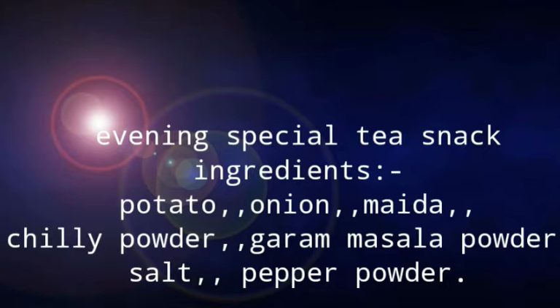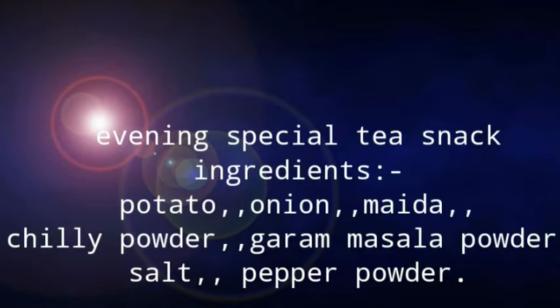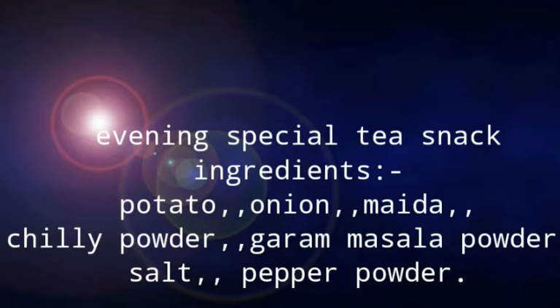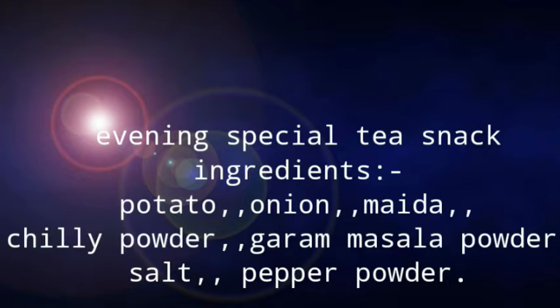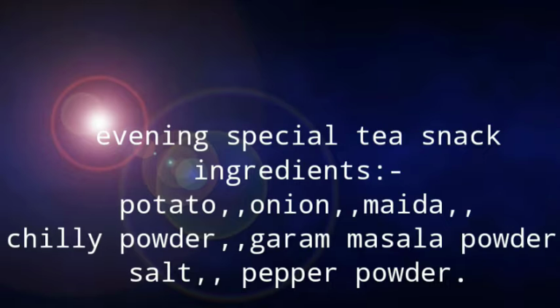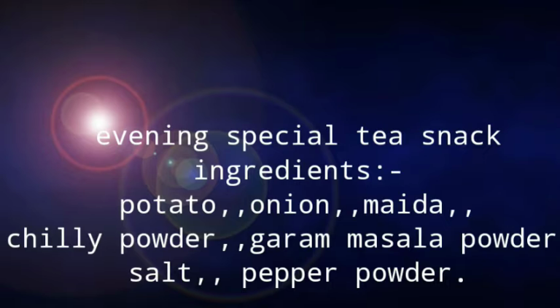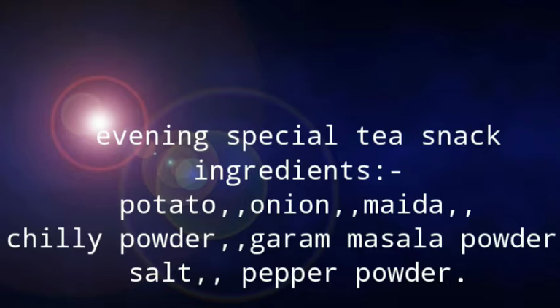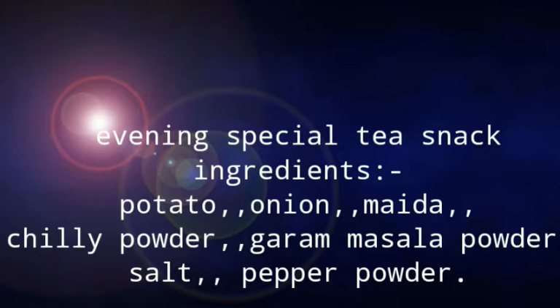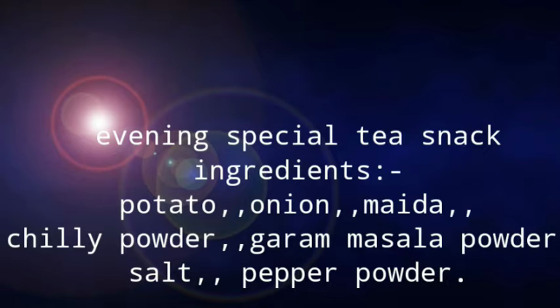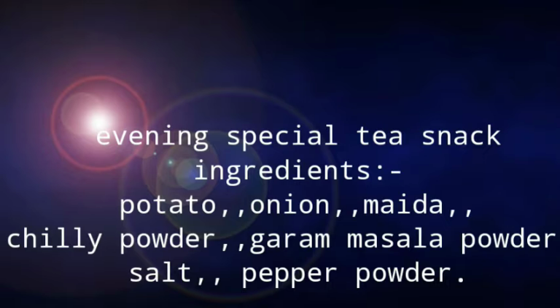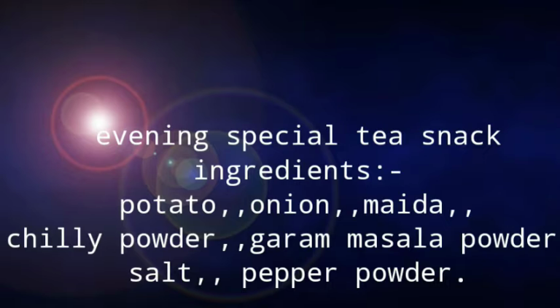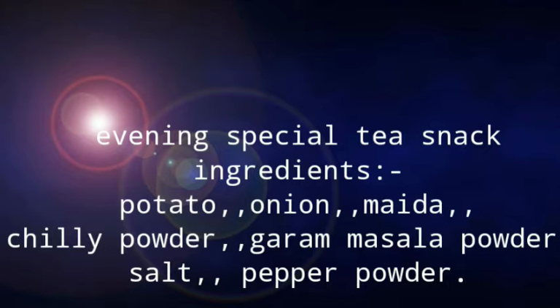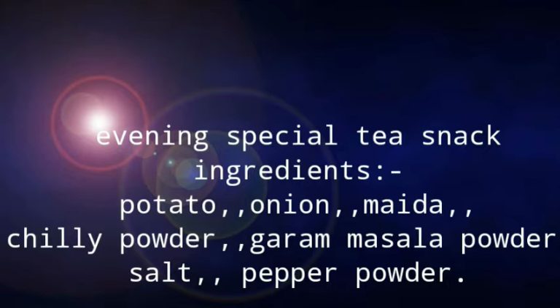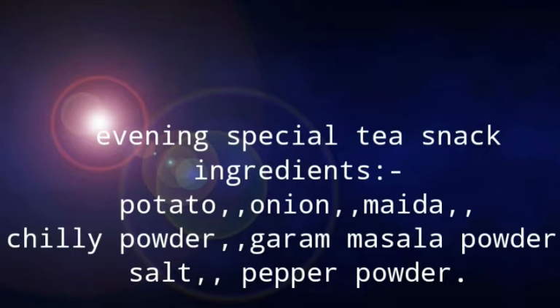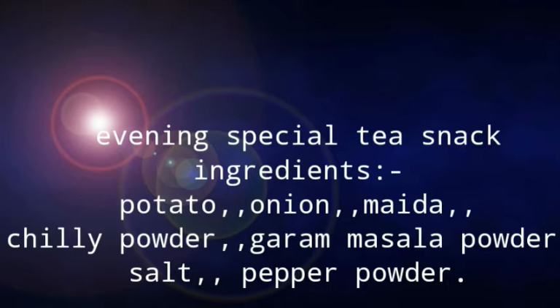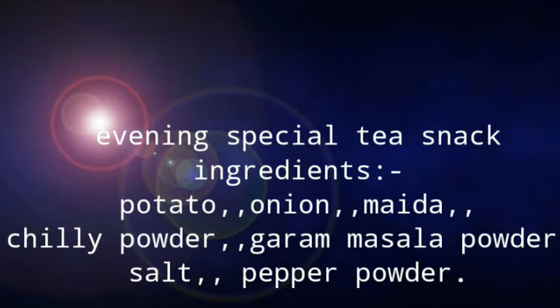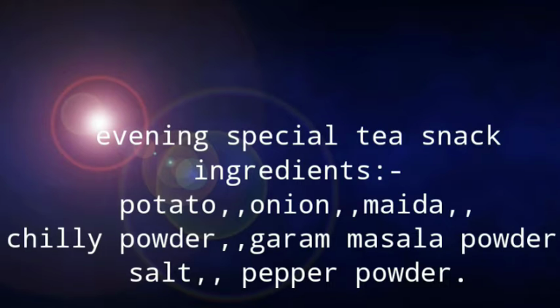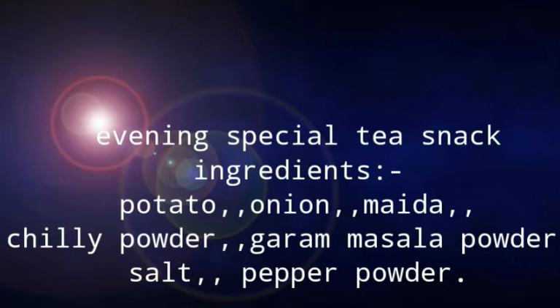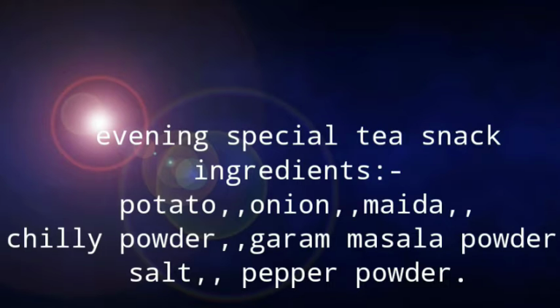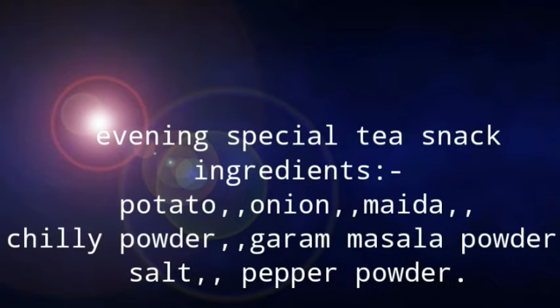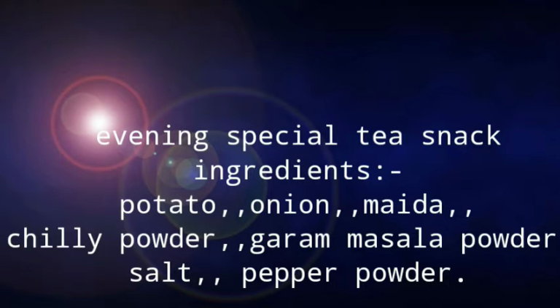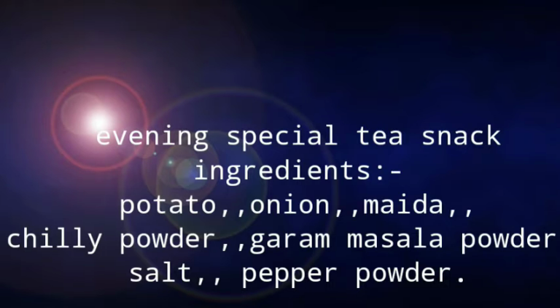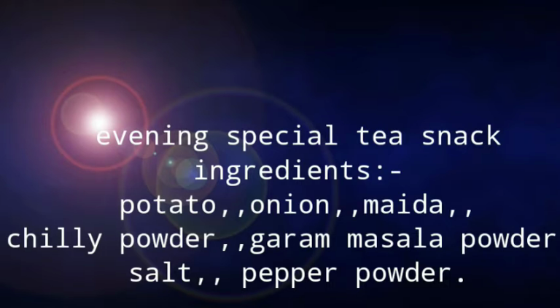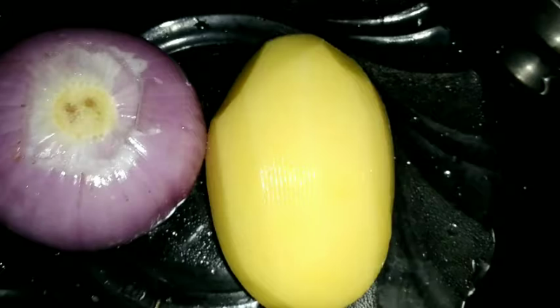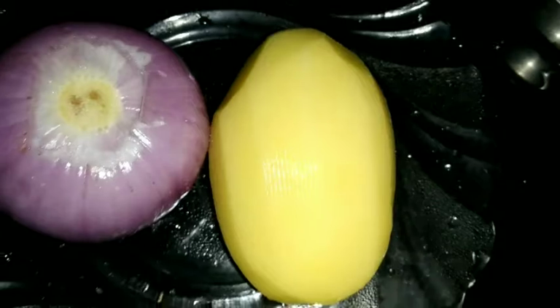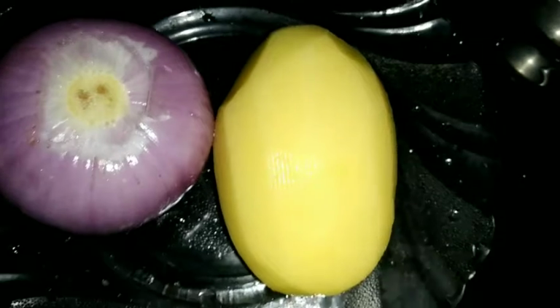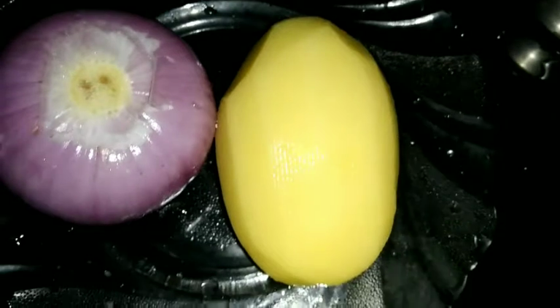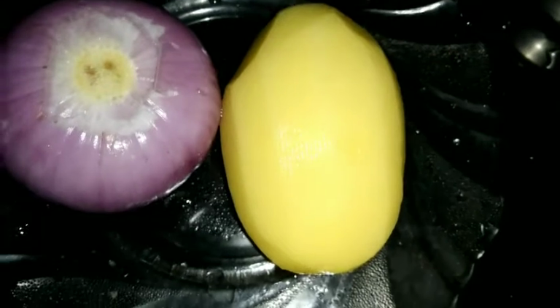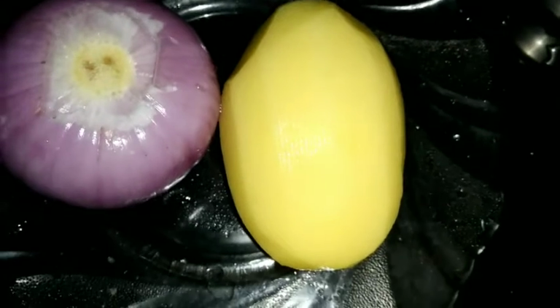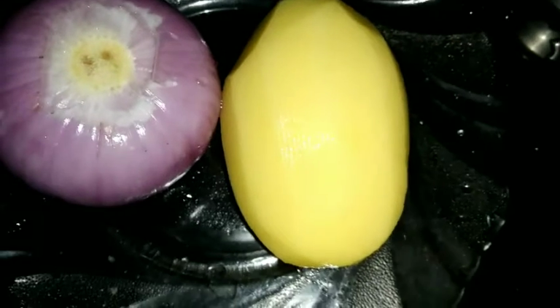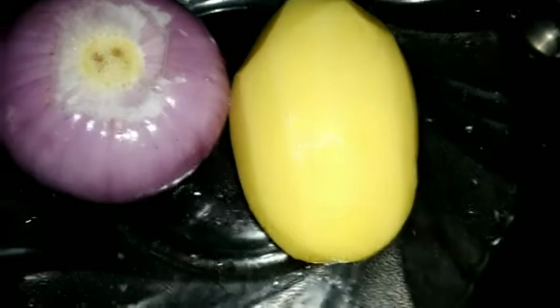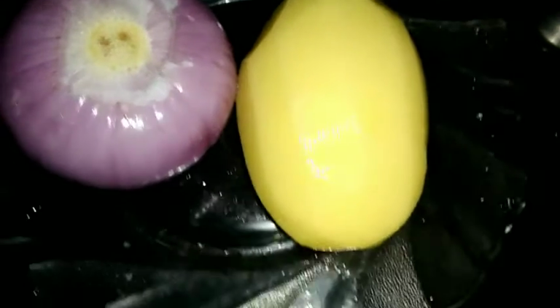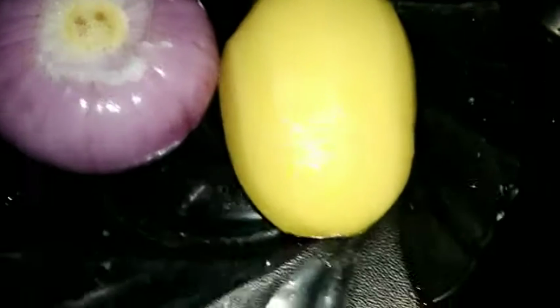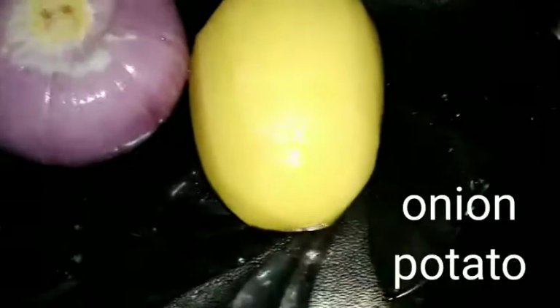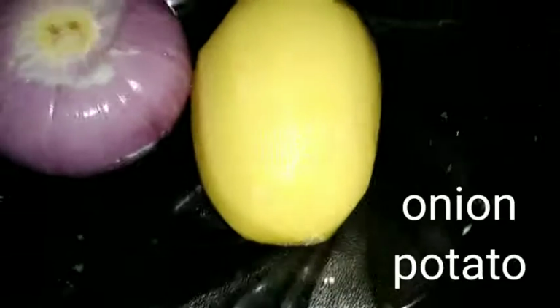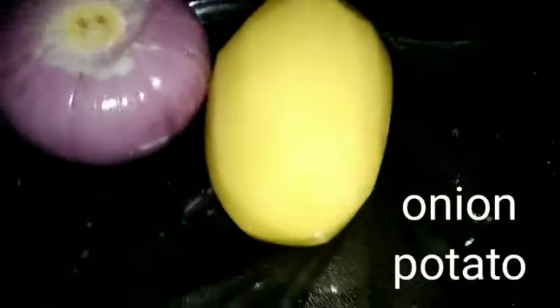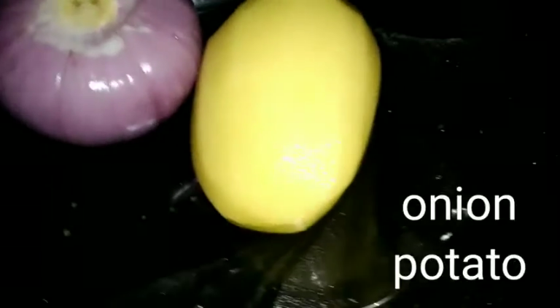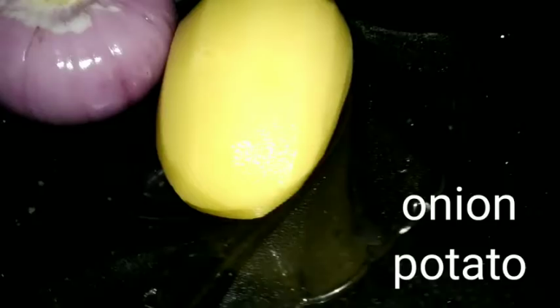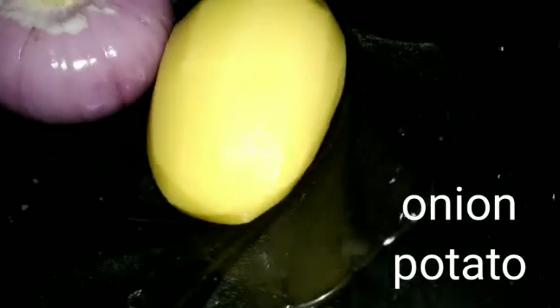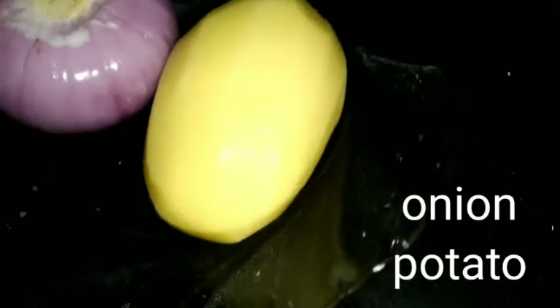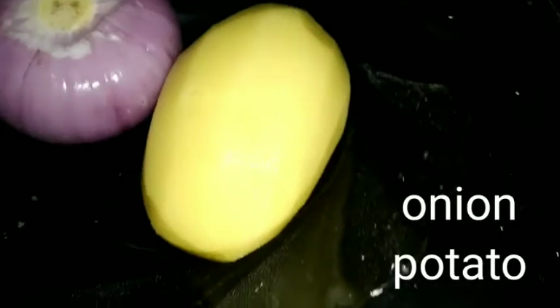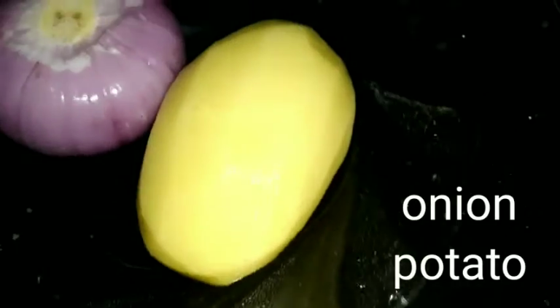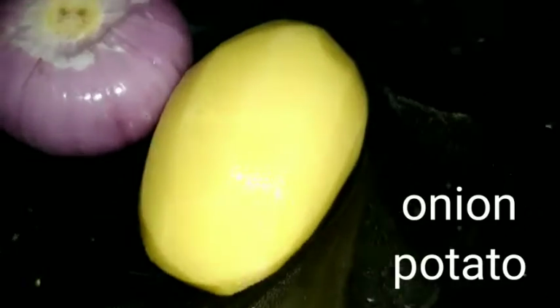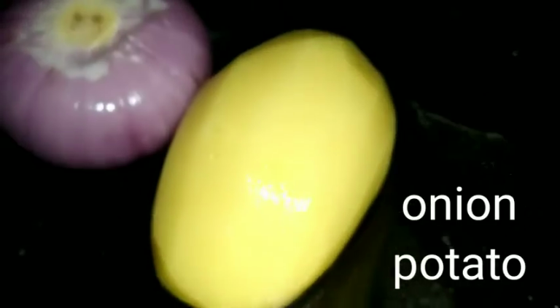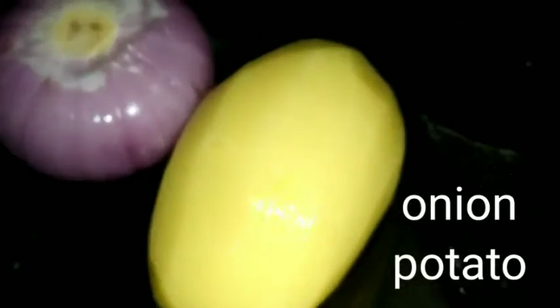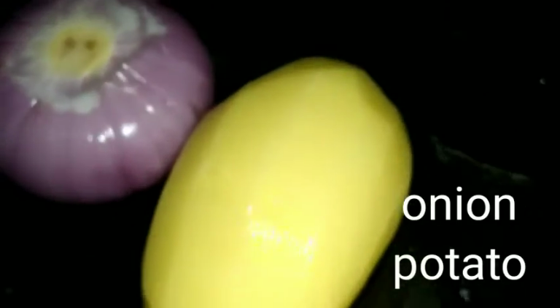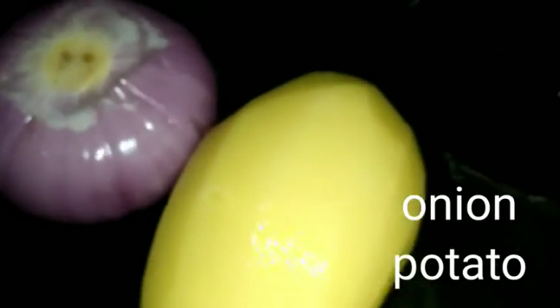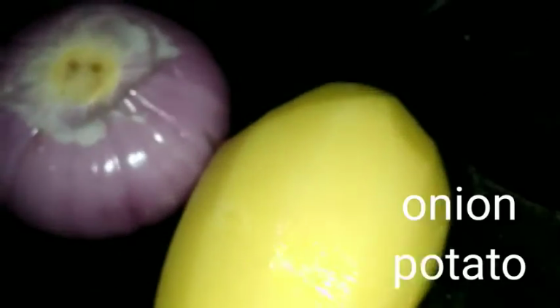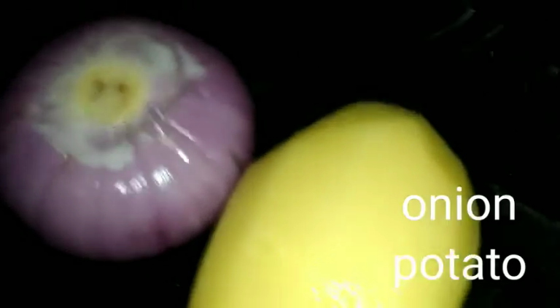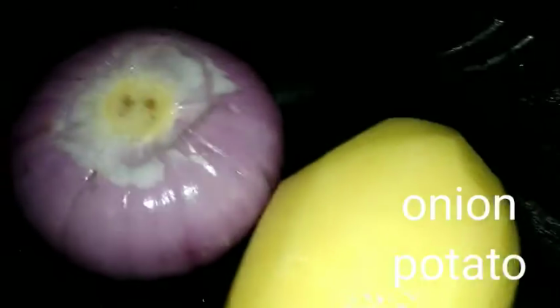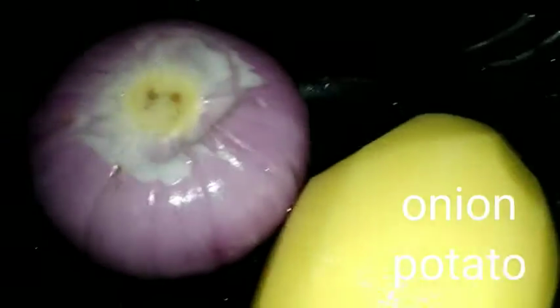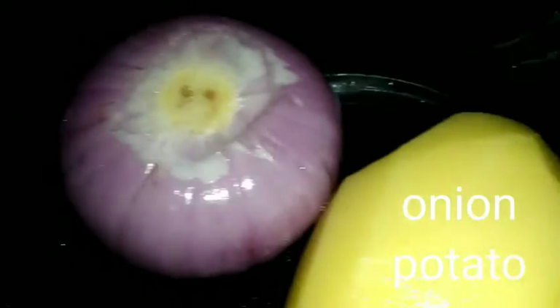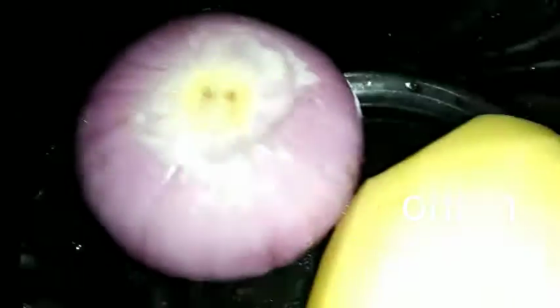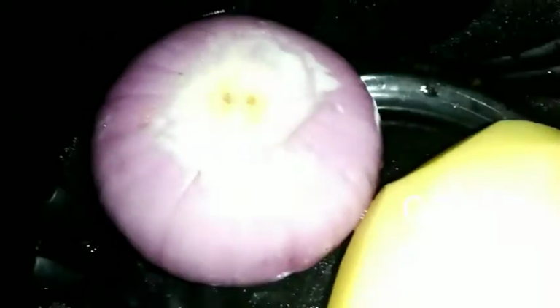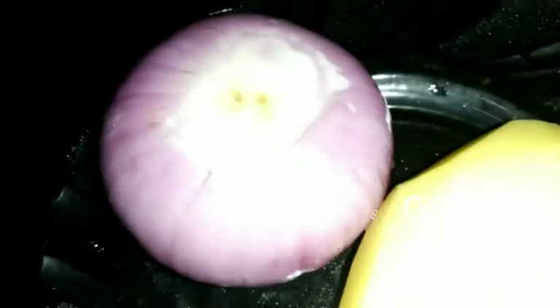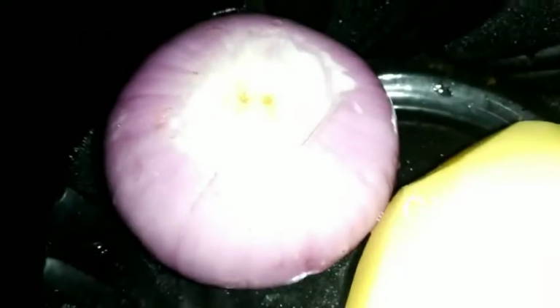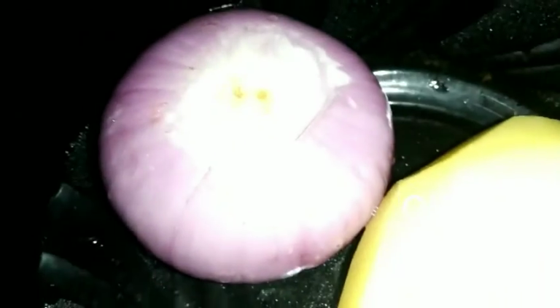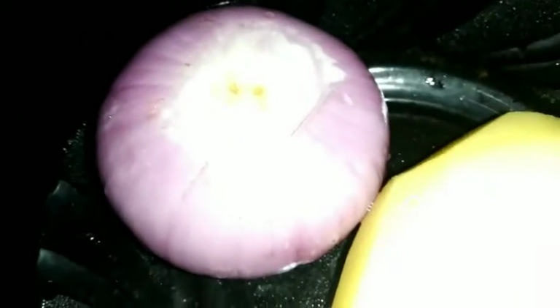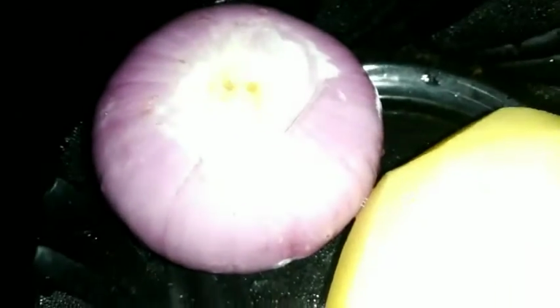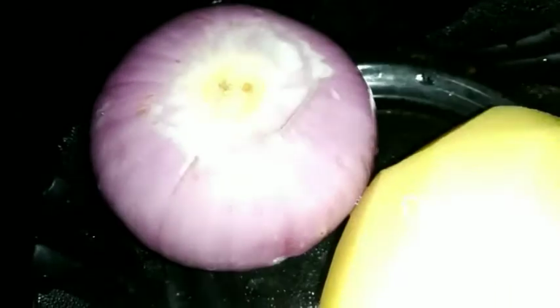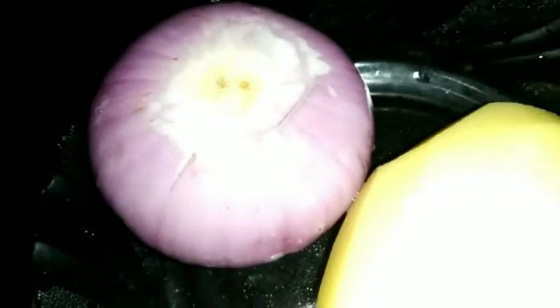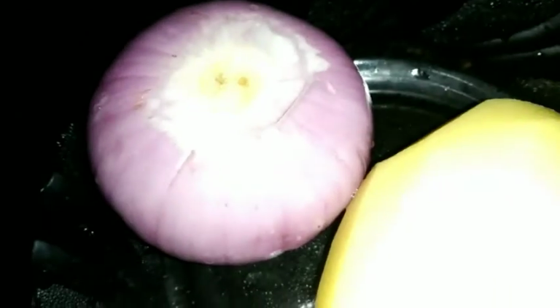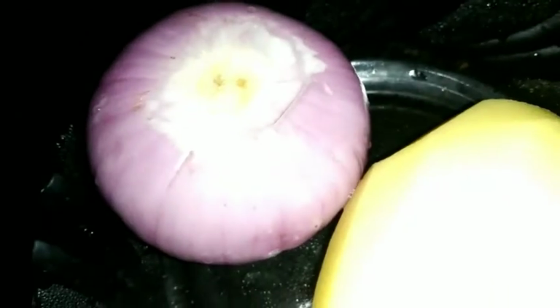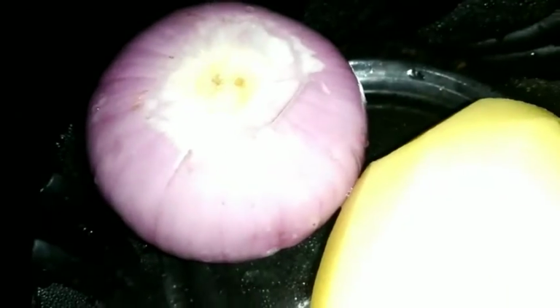One potato, one onion. That is a good idea. That is why we are going to eat everything.